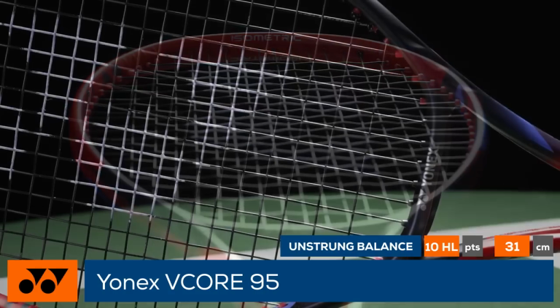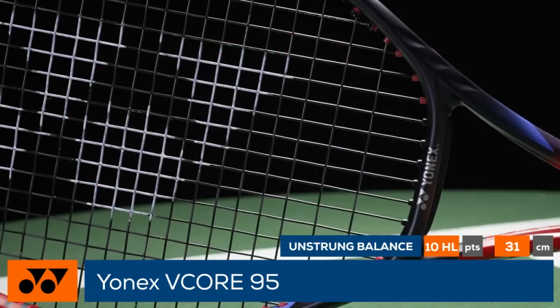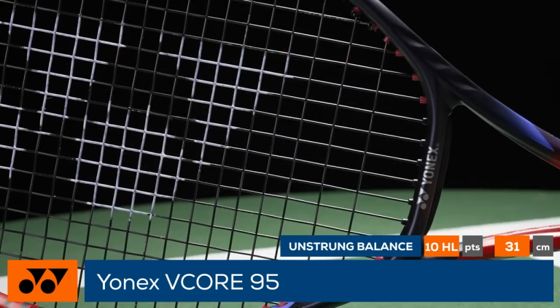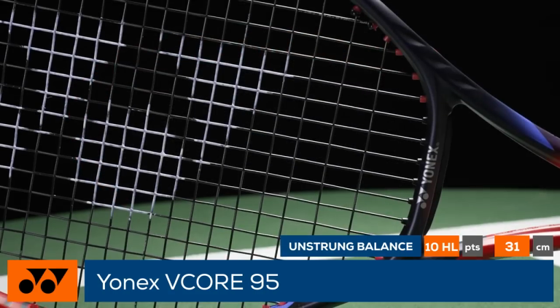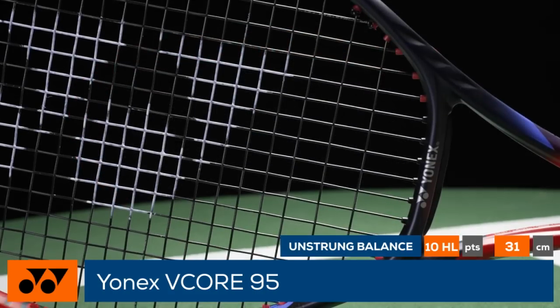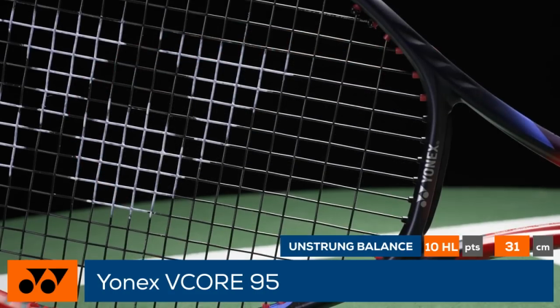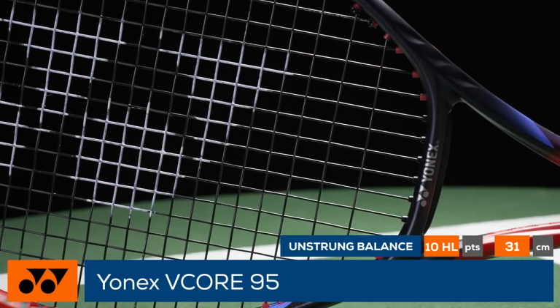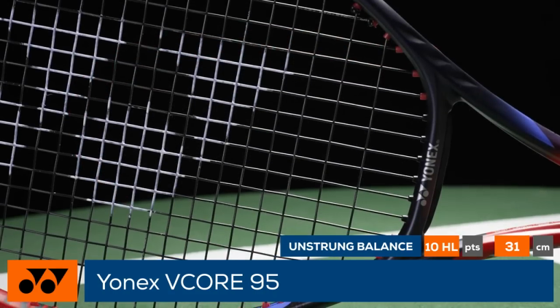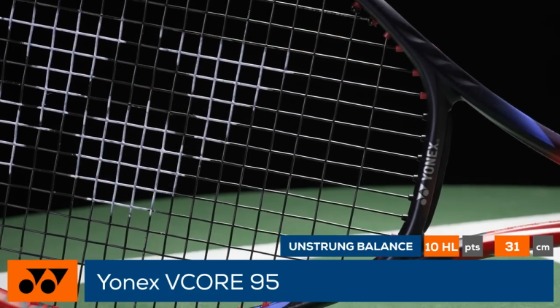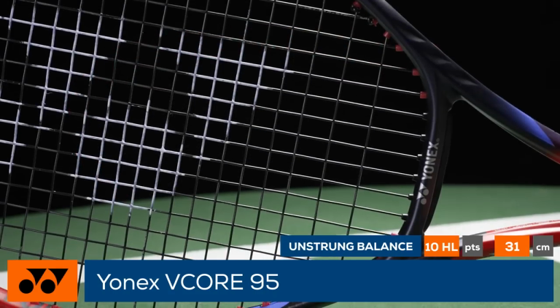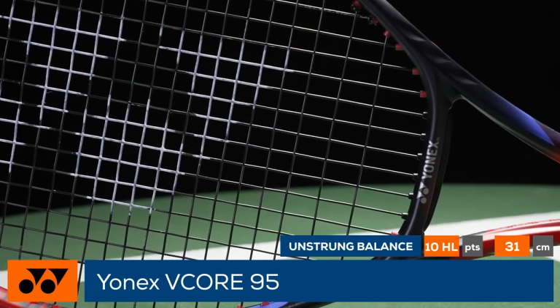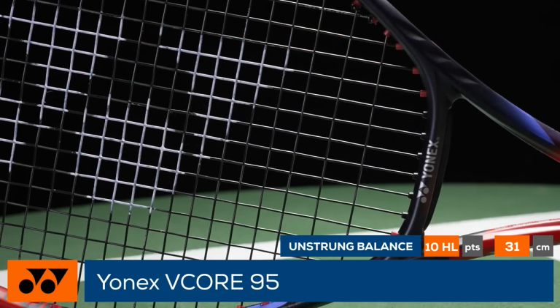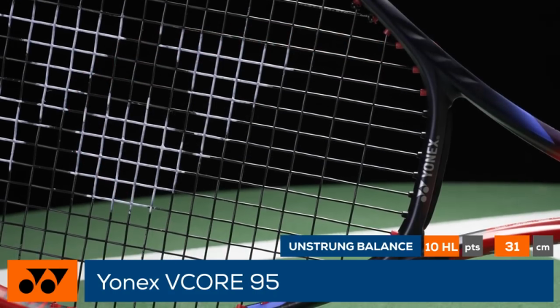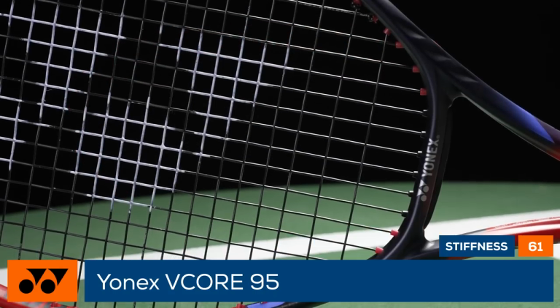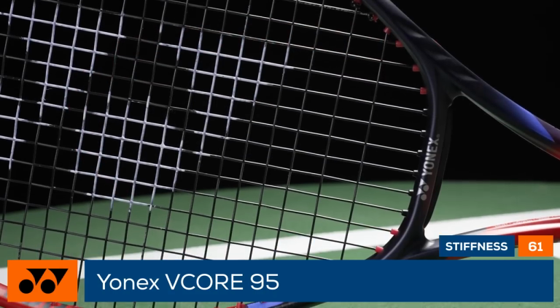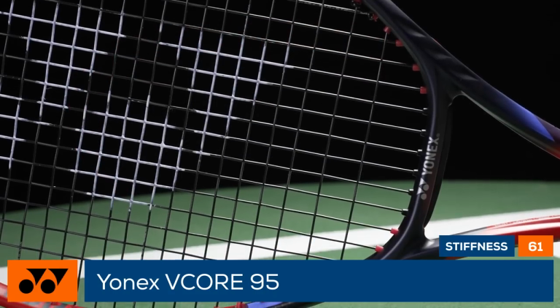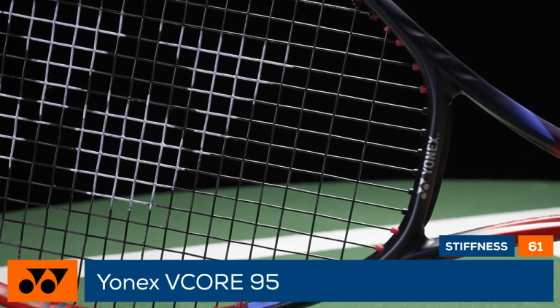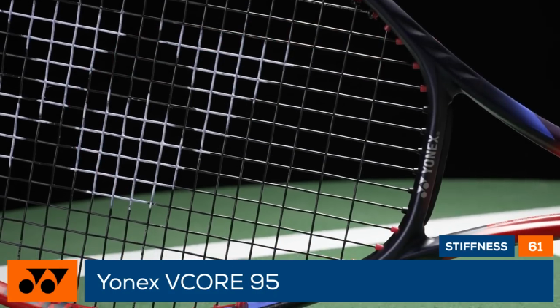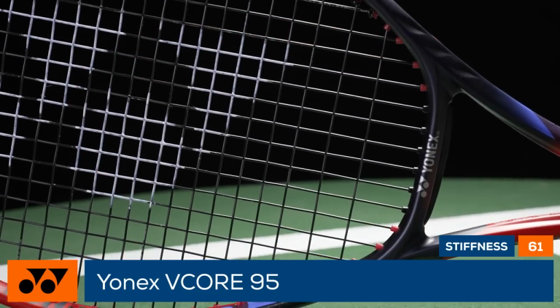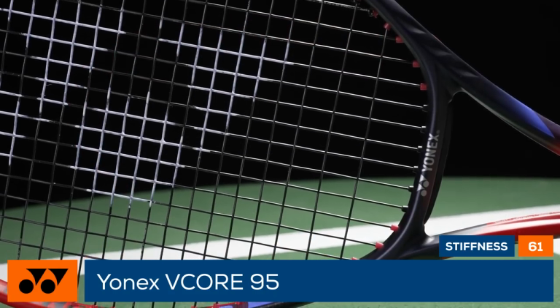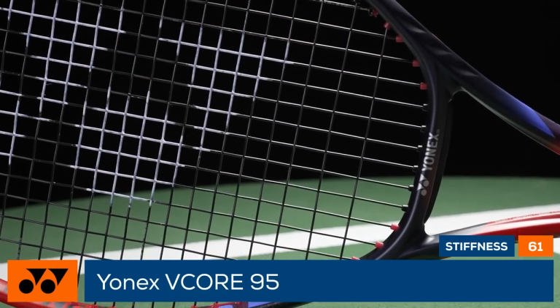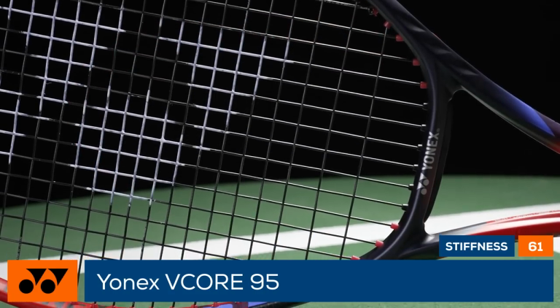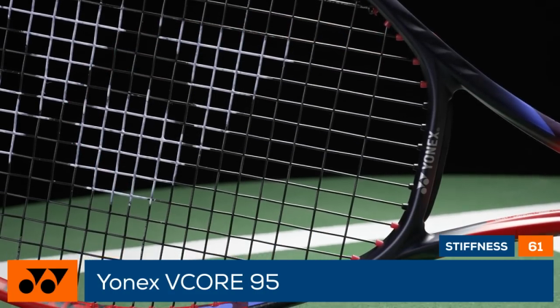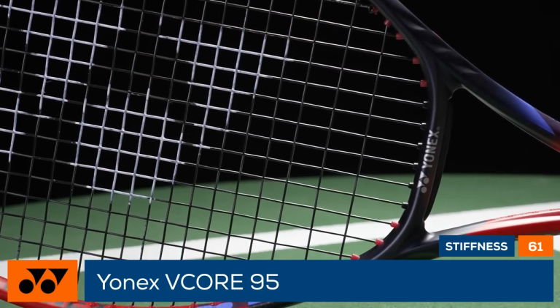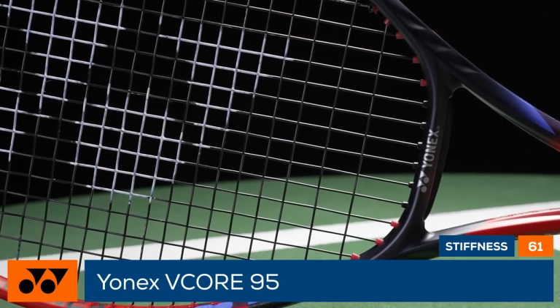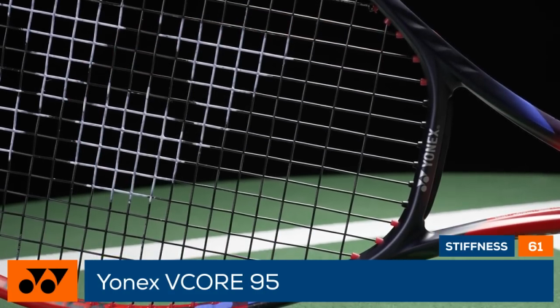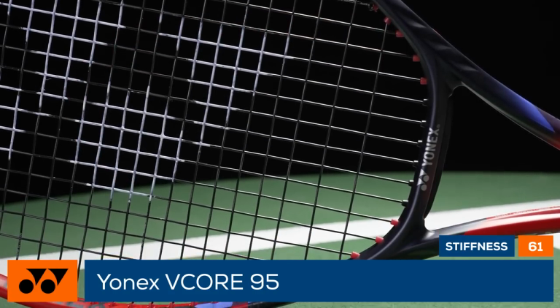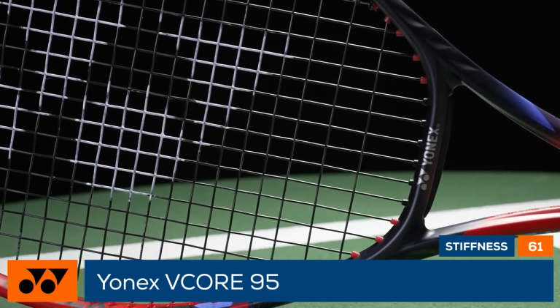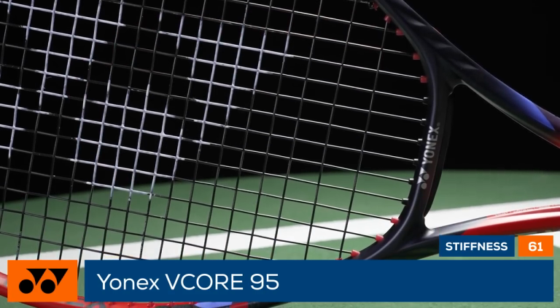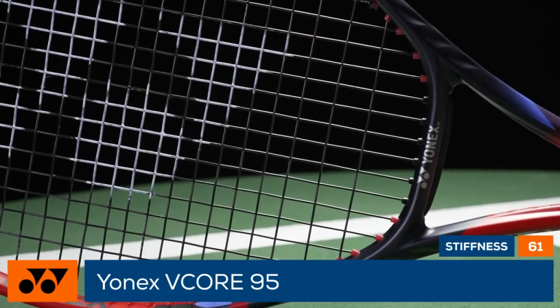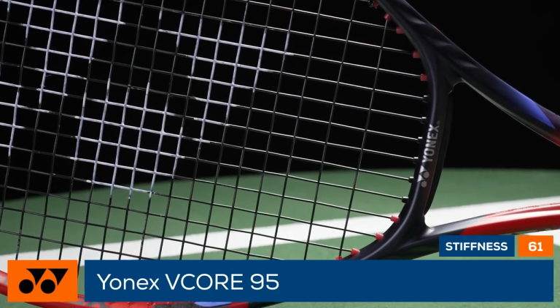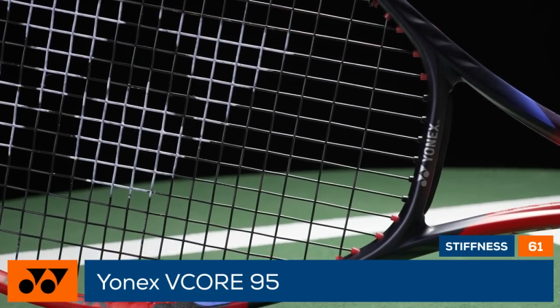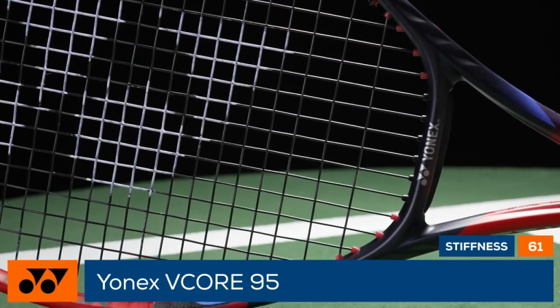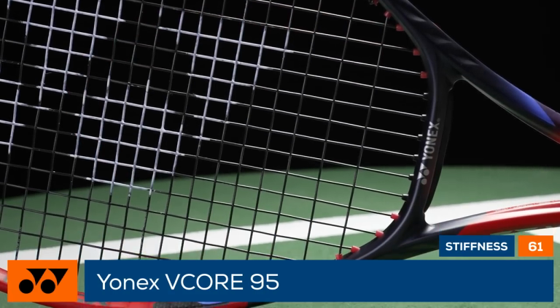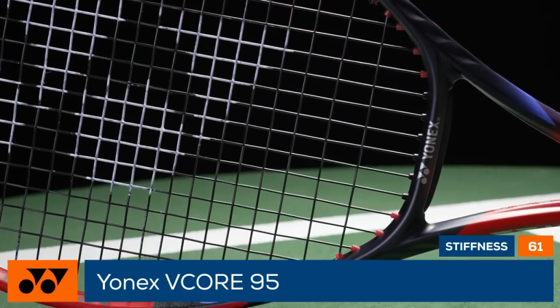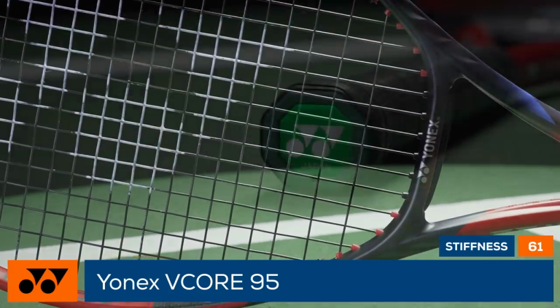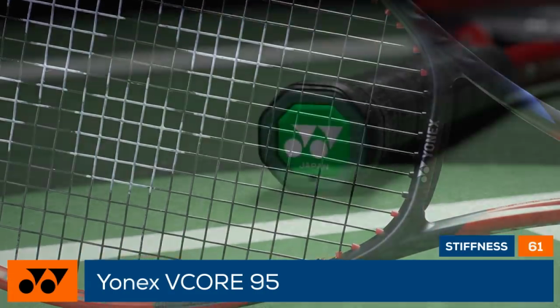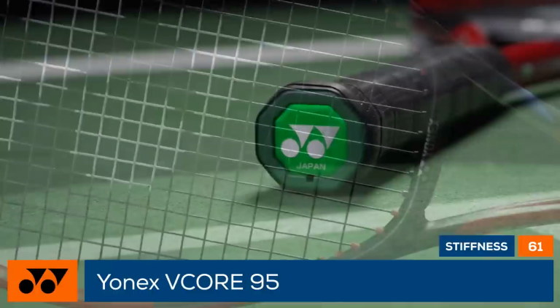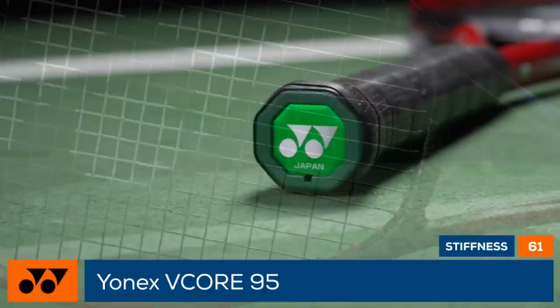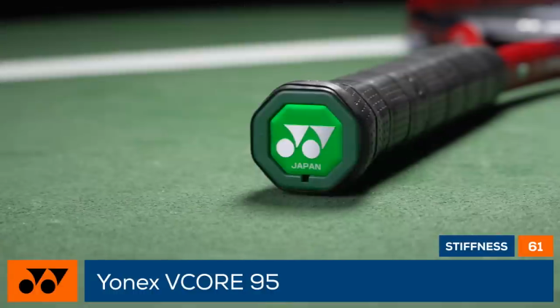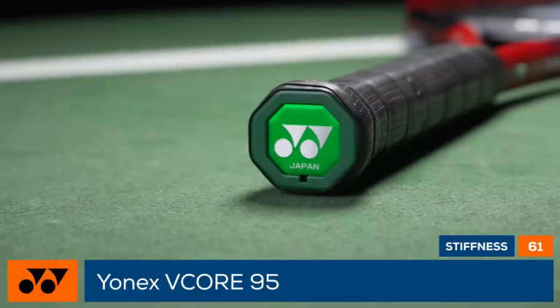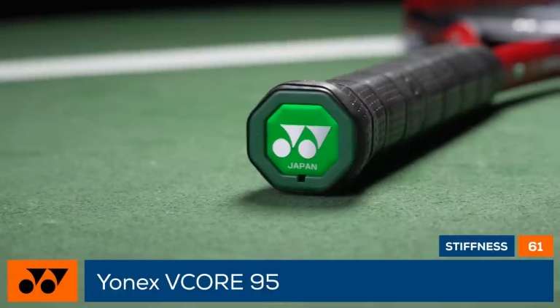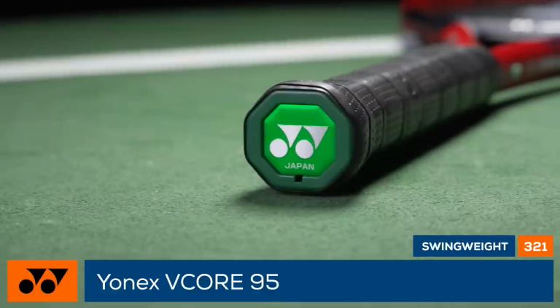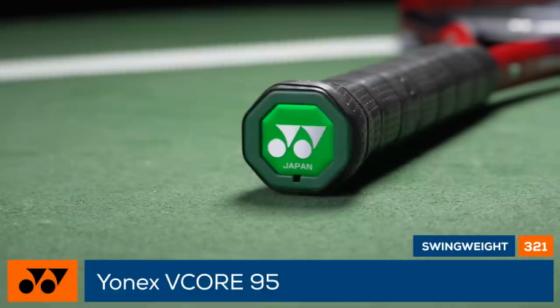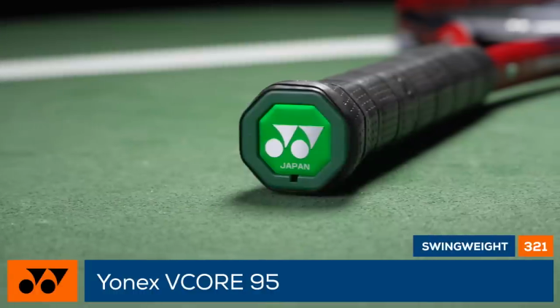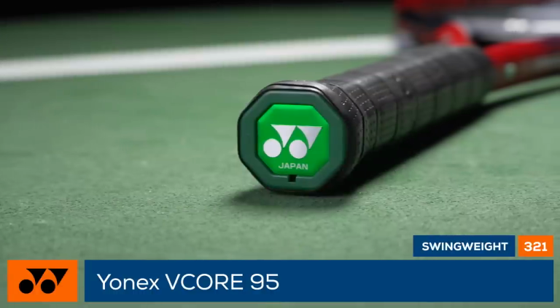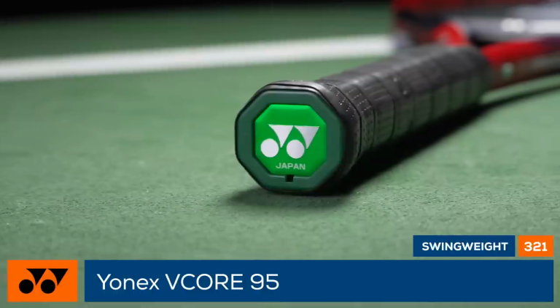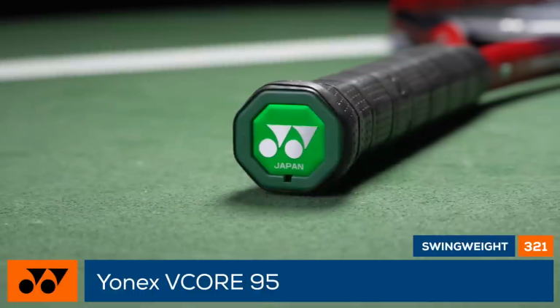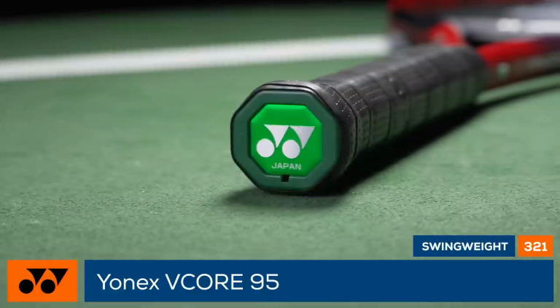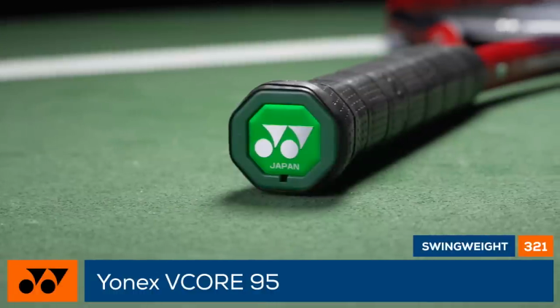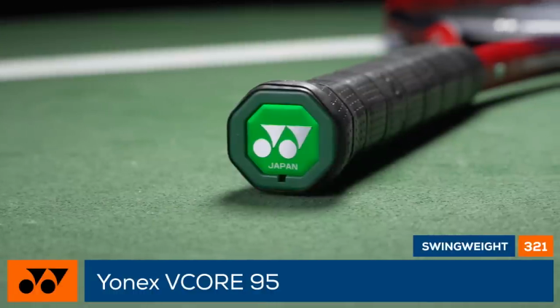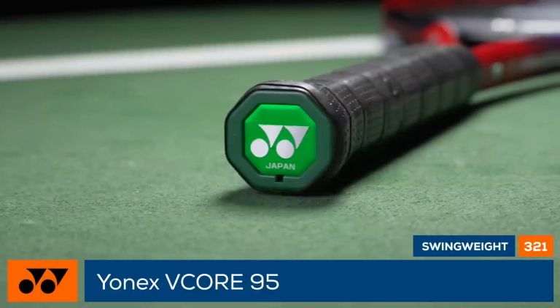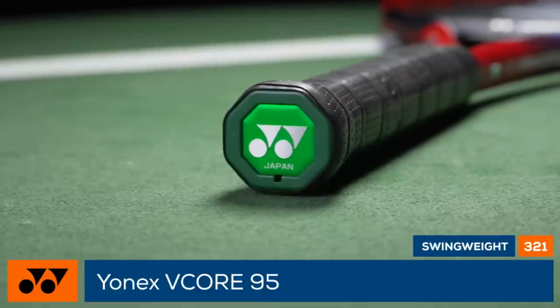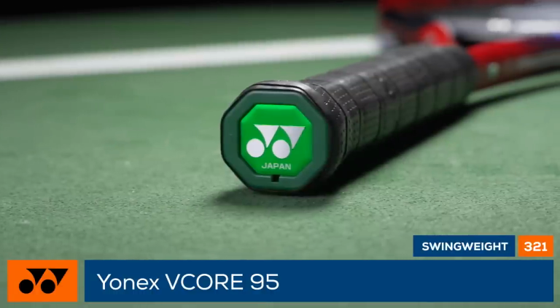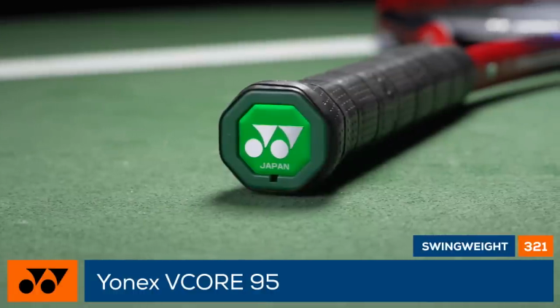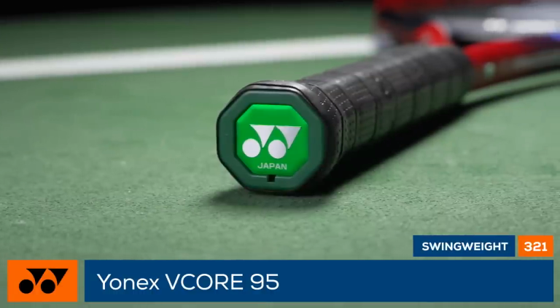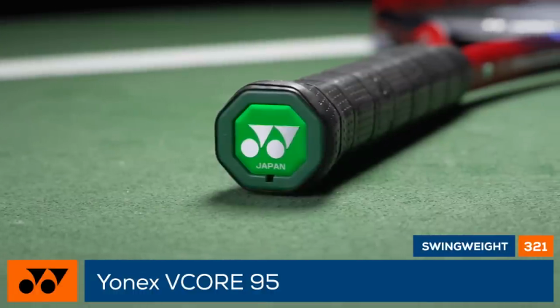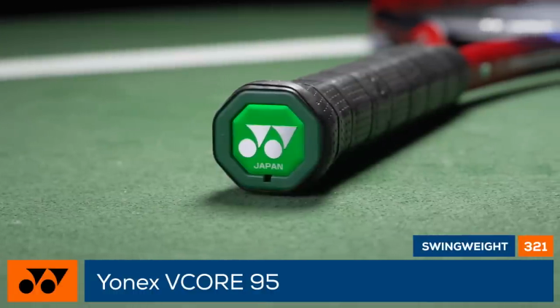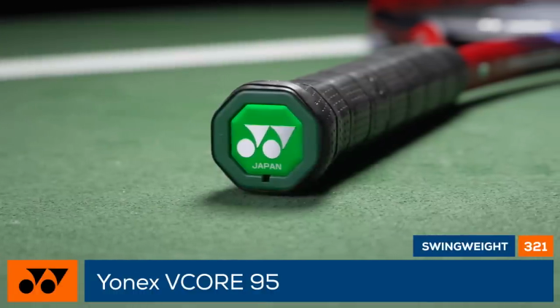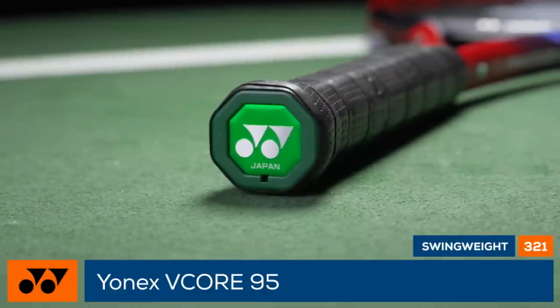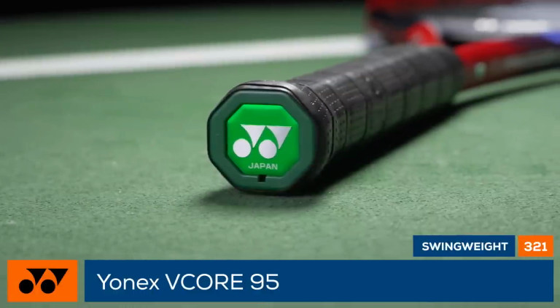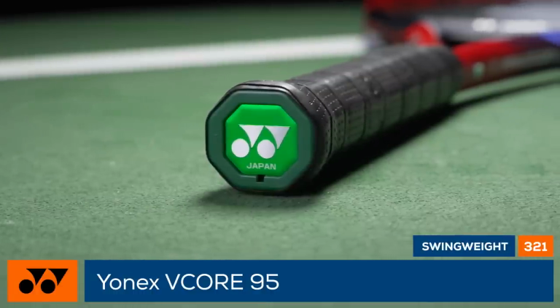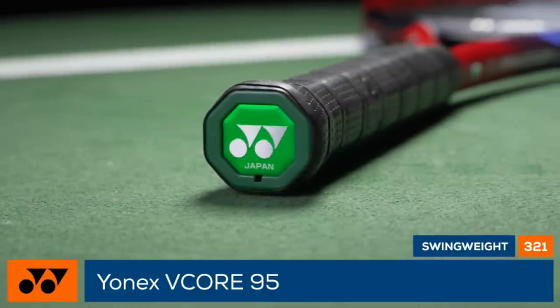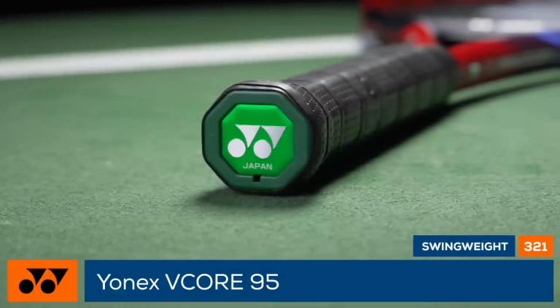With a lower stiffness rating and better ball feedback, experienced players will appreciate the newfound precision and flex.